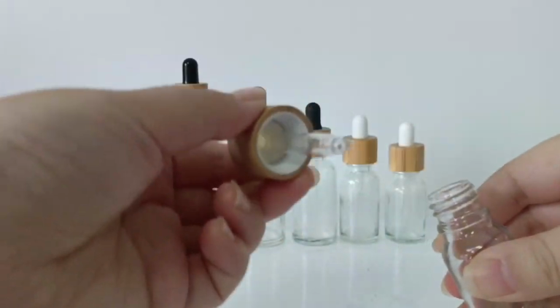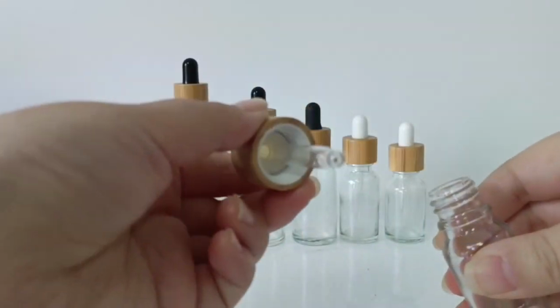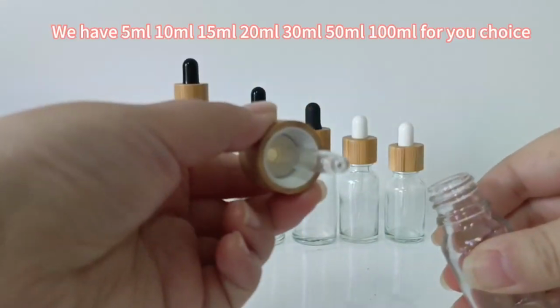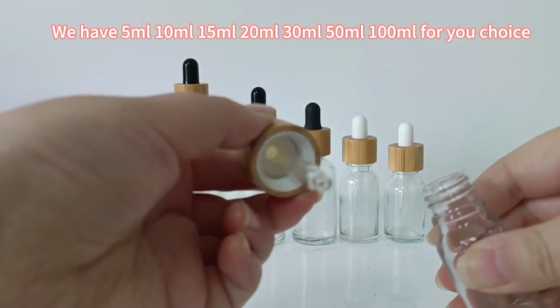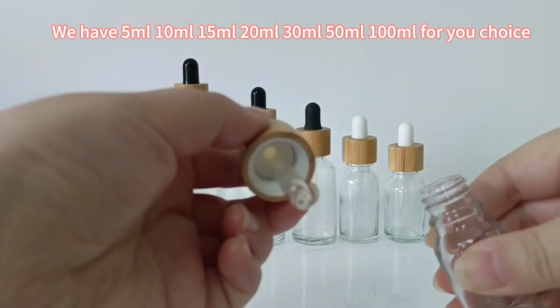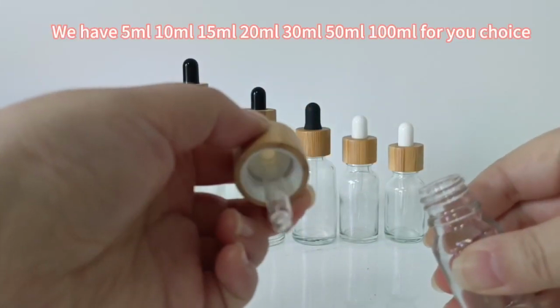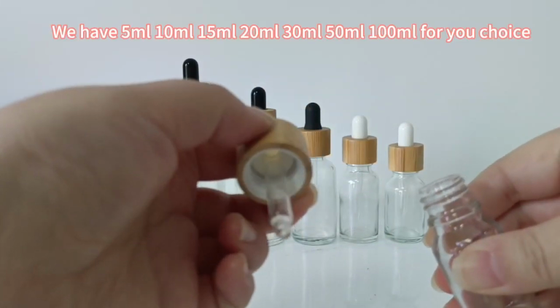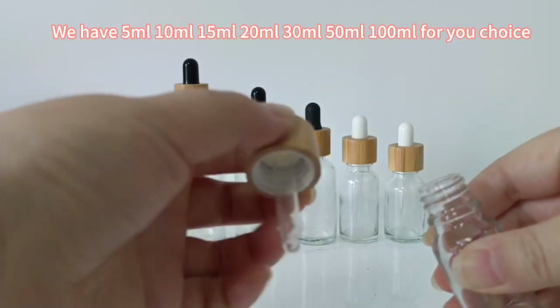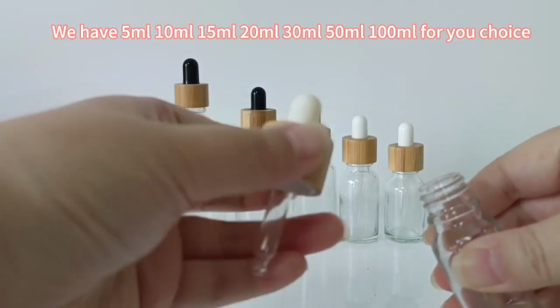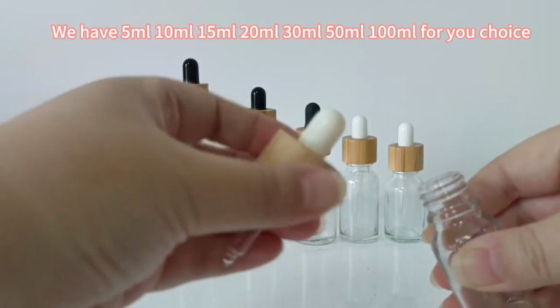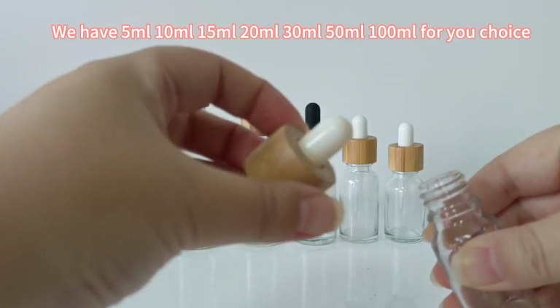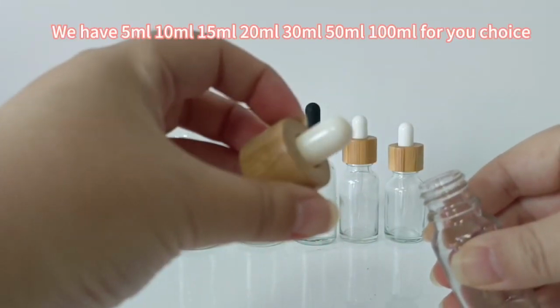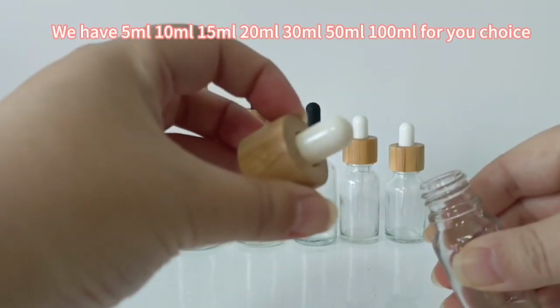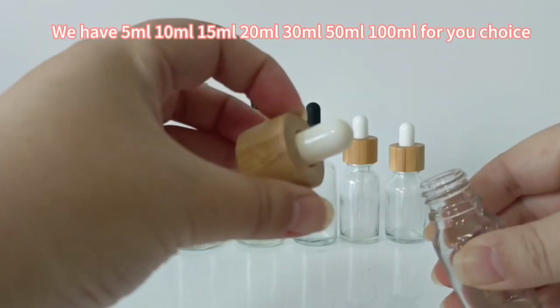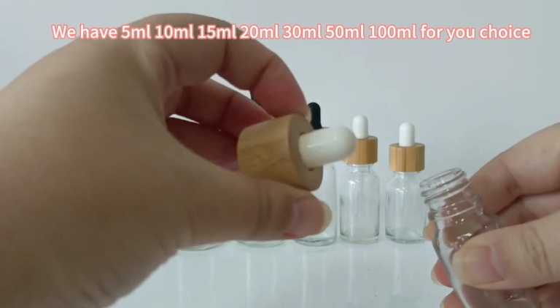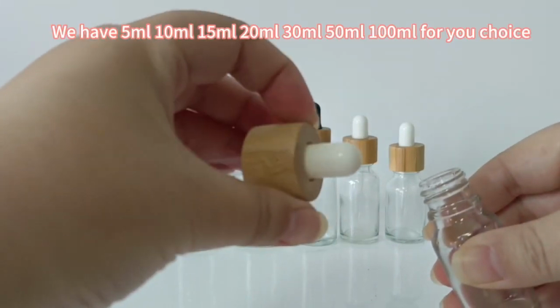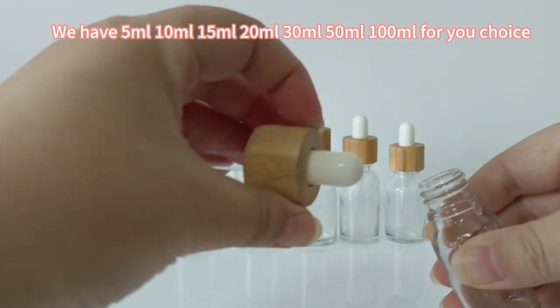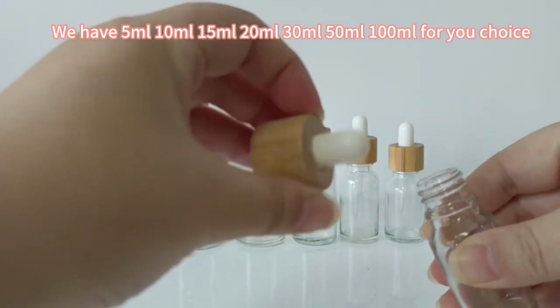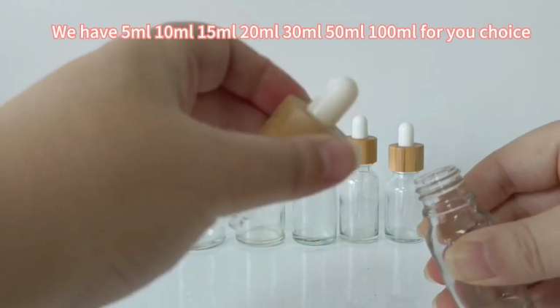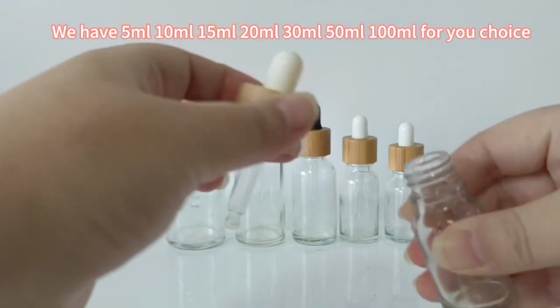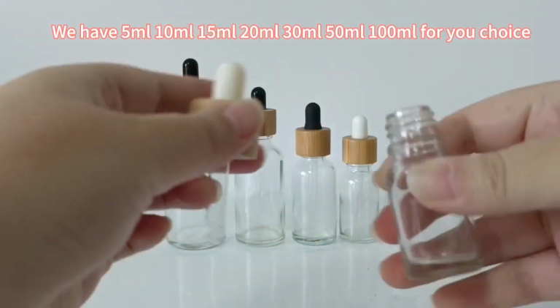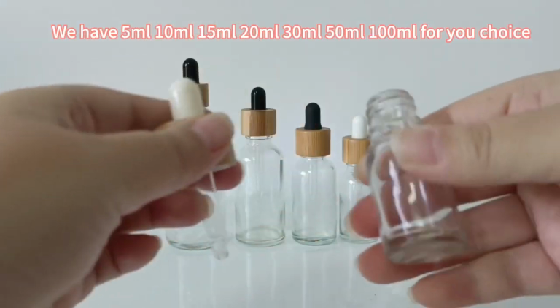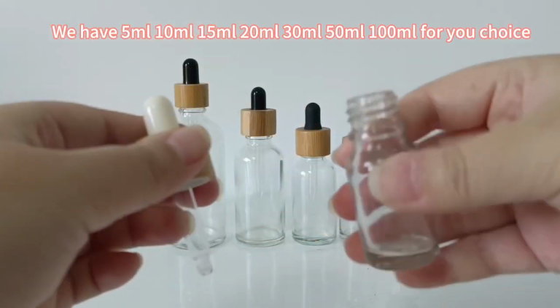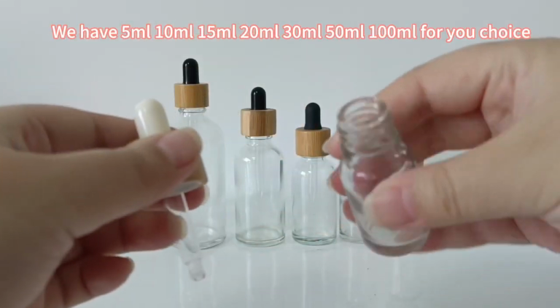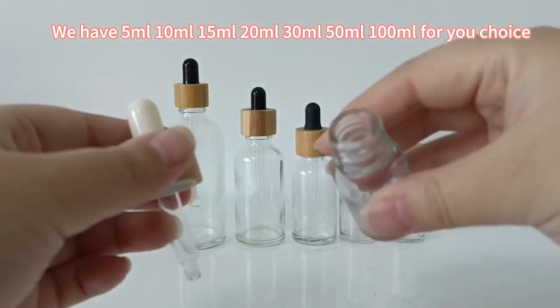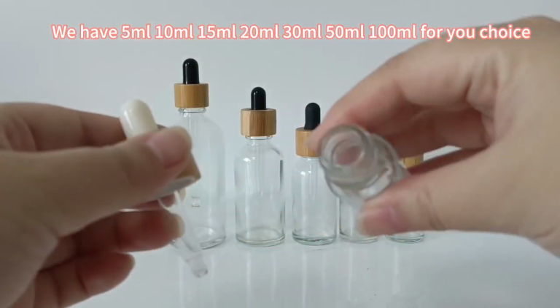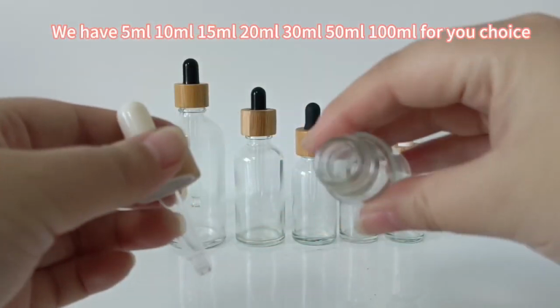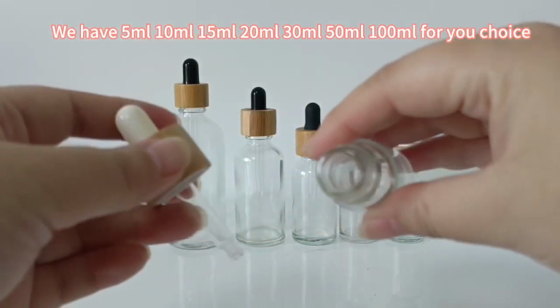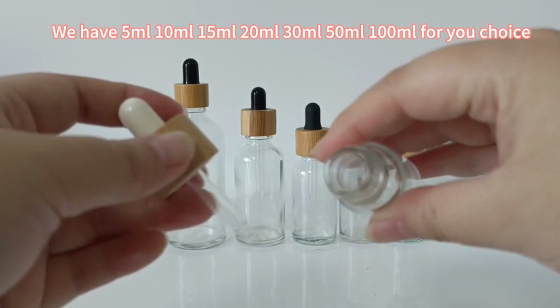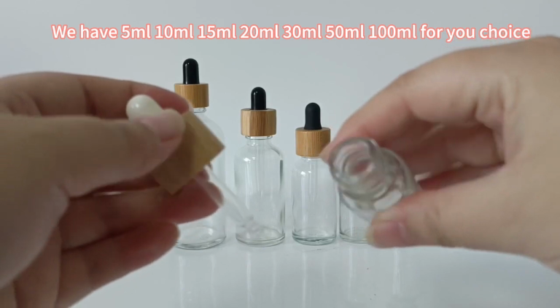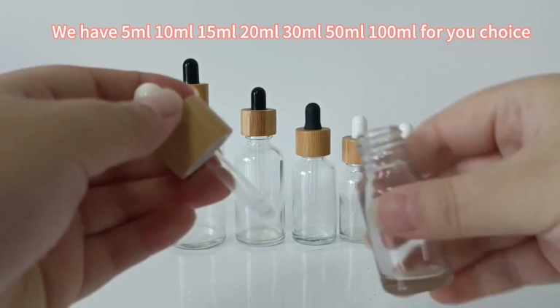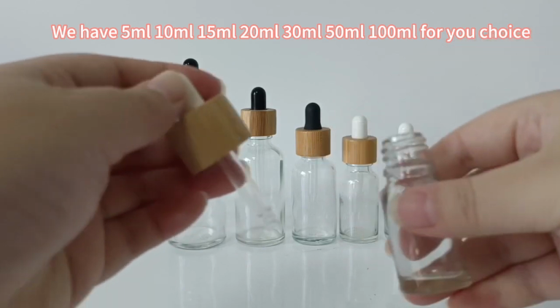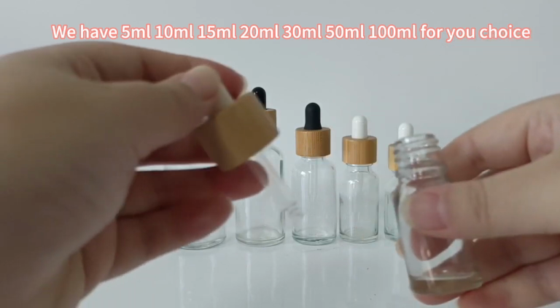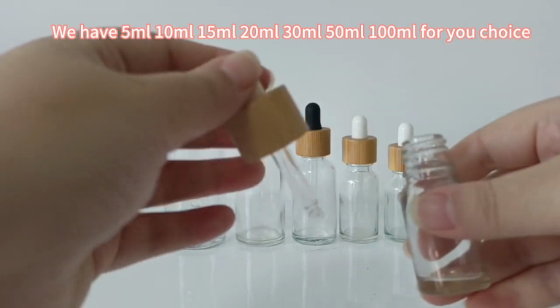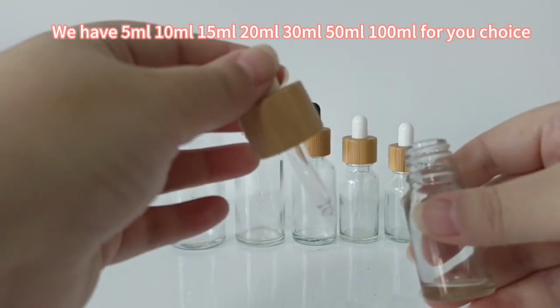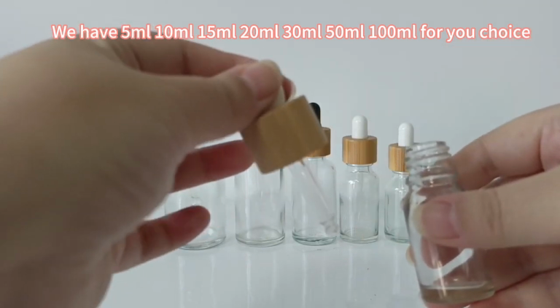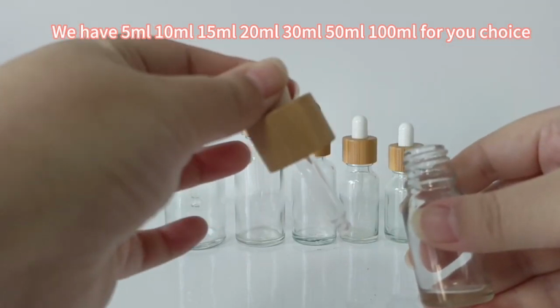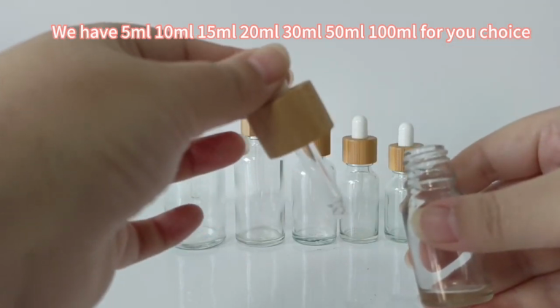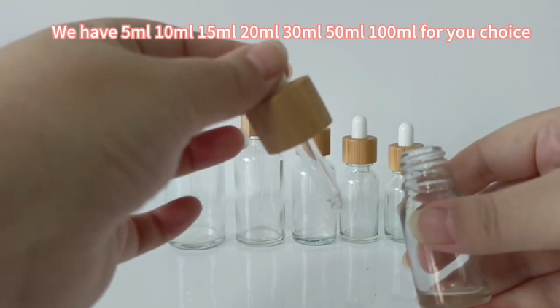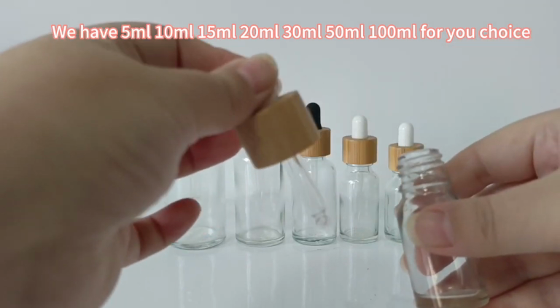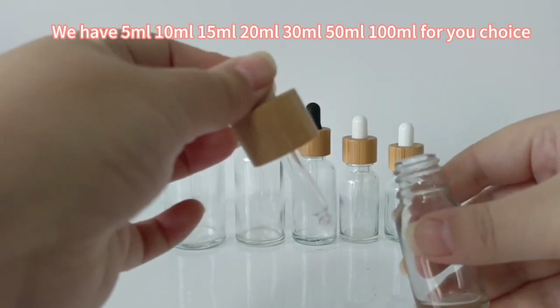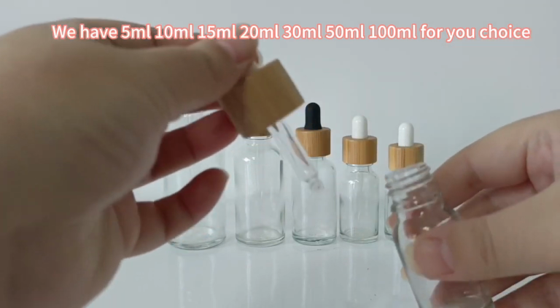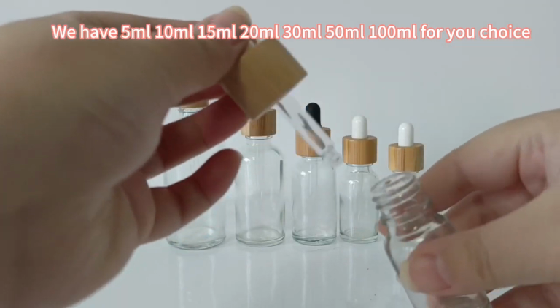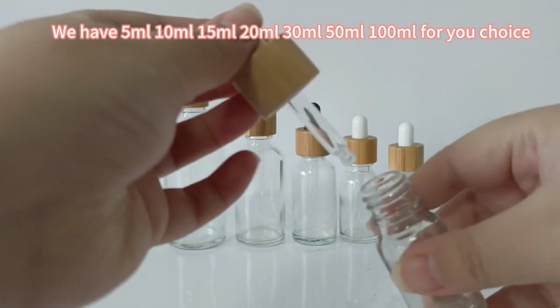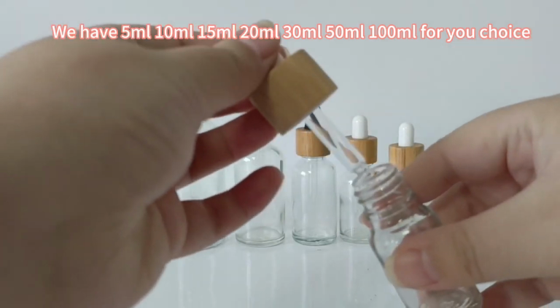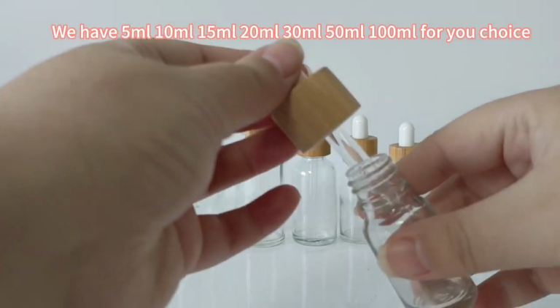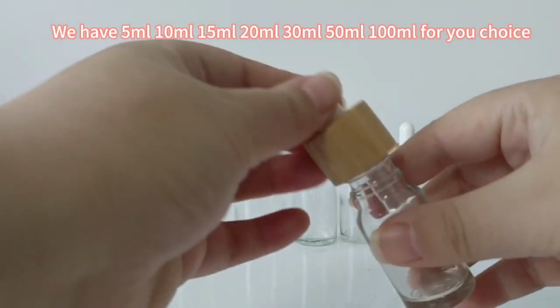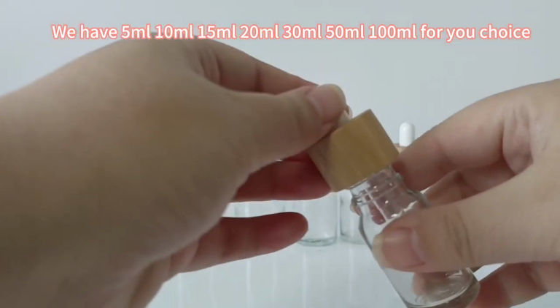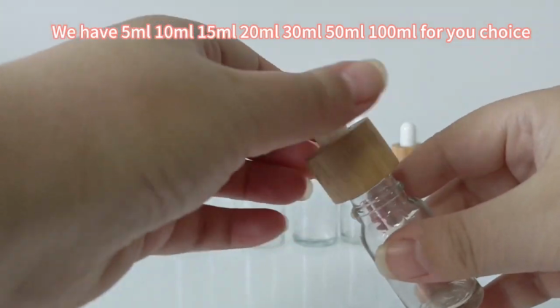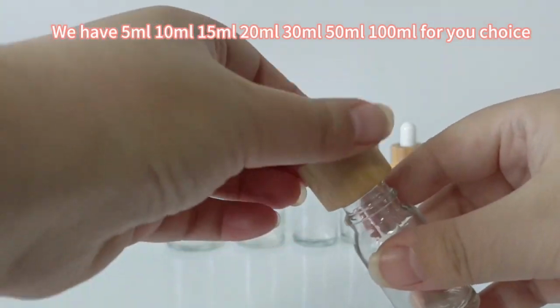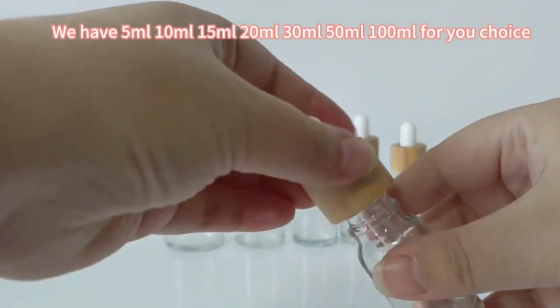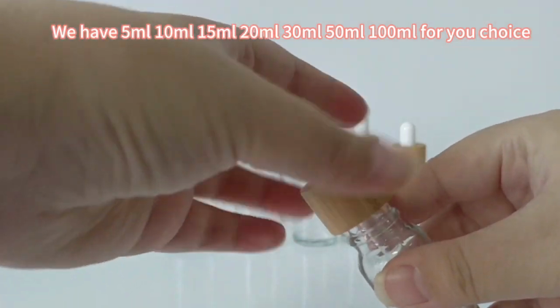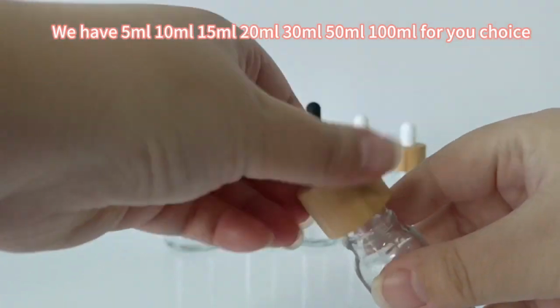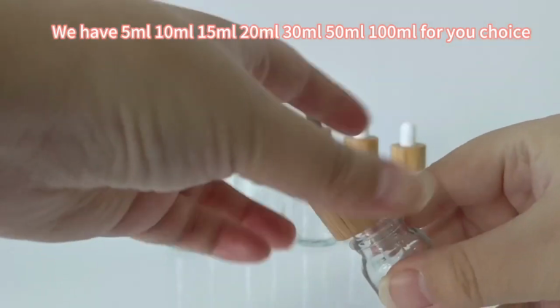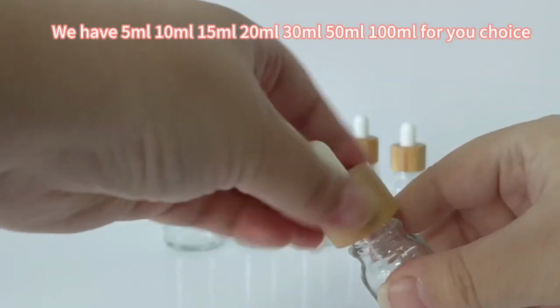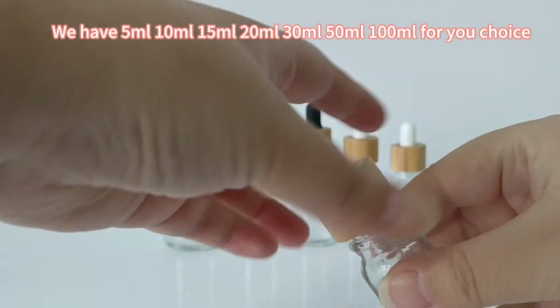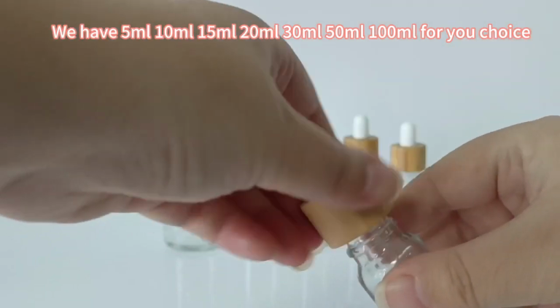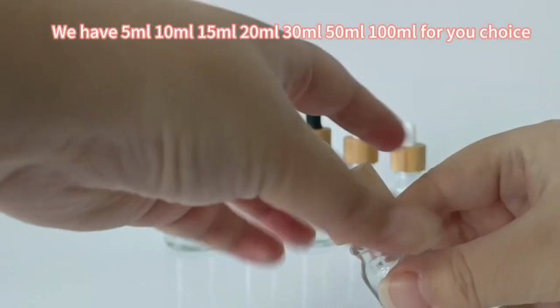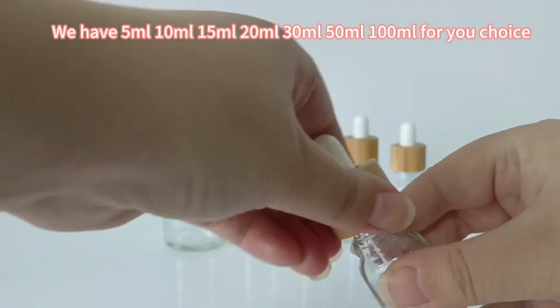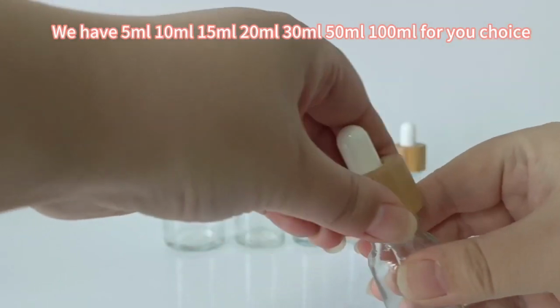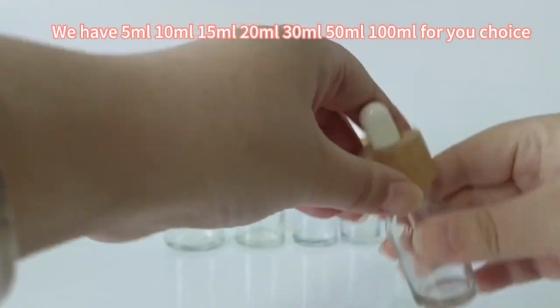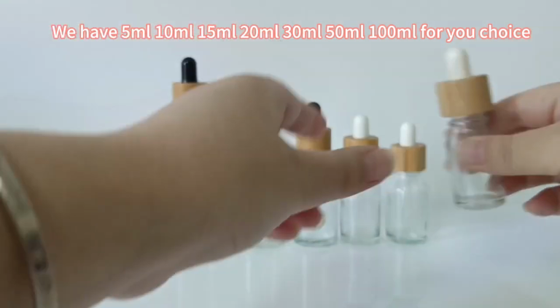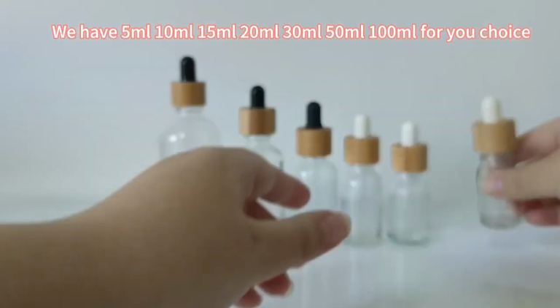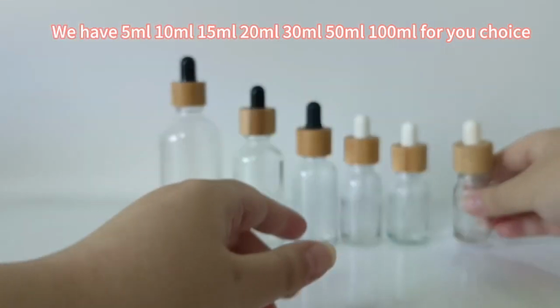We have 5ml, 10ml, 15ml, 20ml, 30ml, 50ml, and 100ml for your choice.